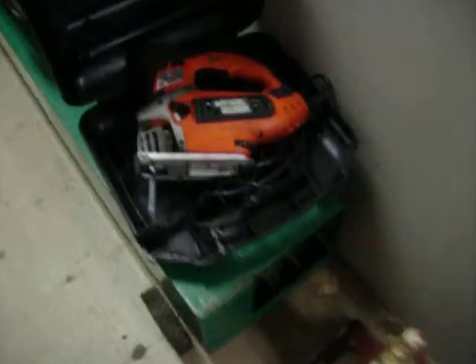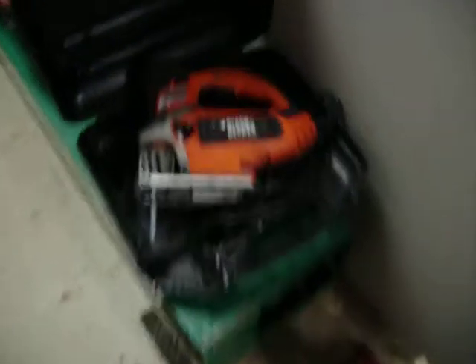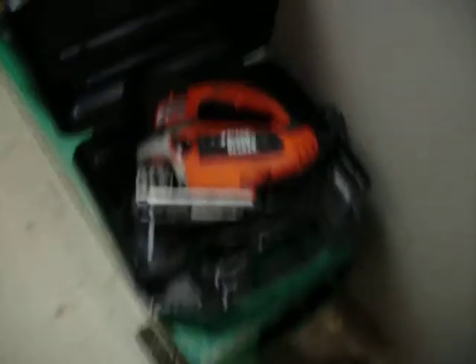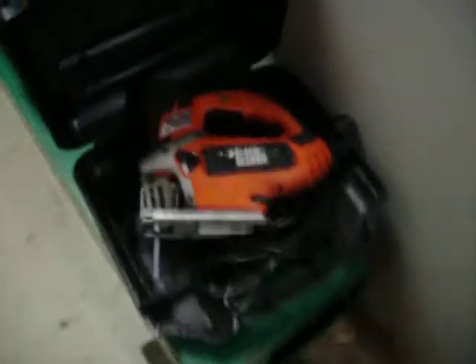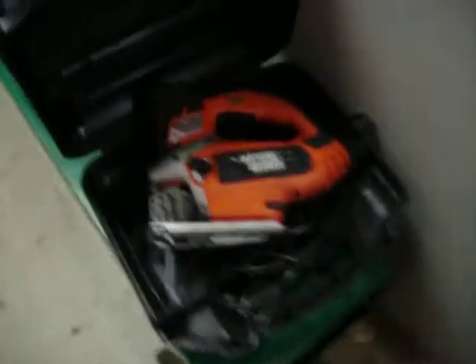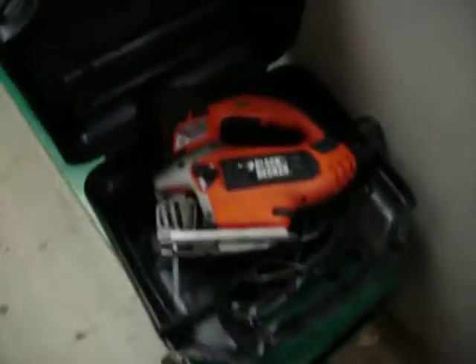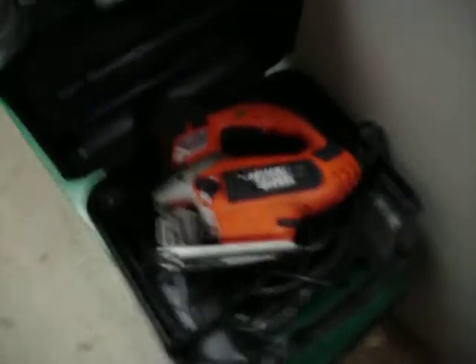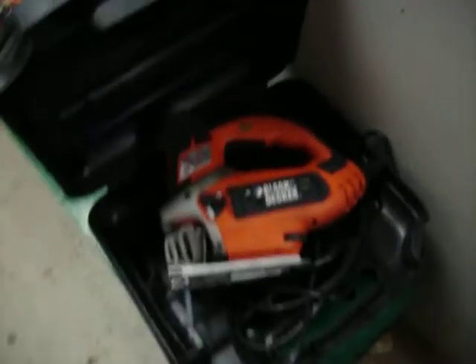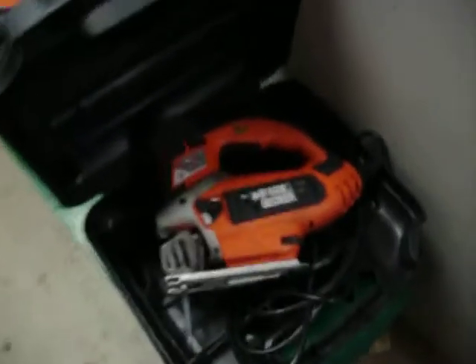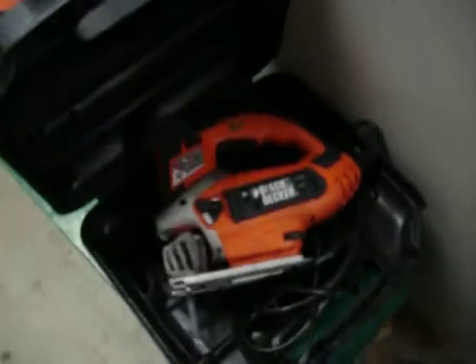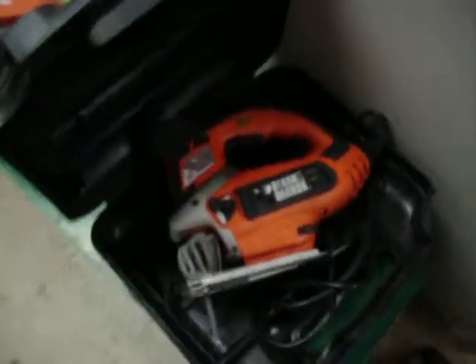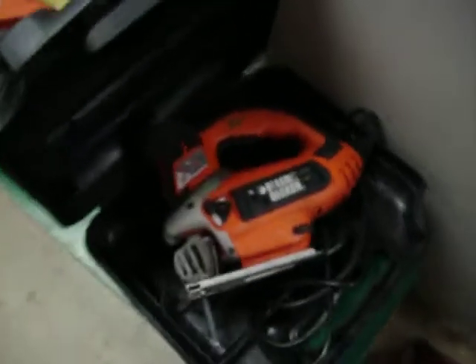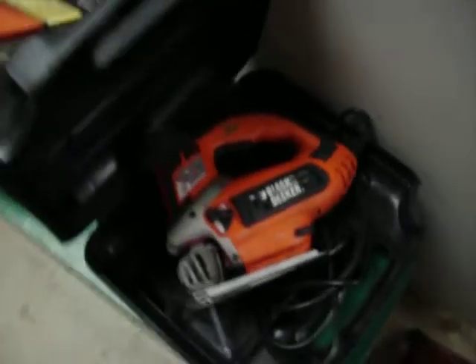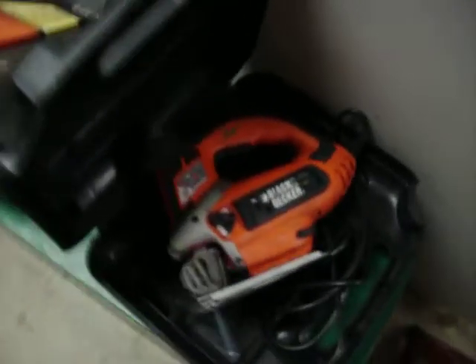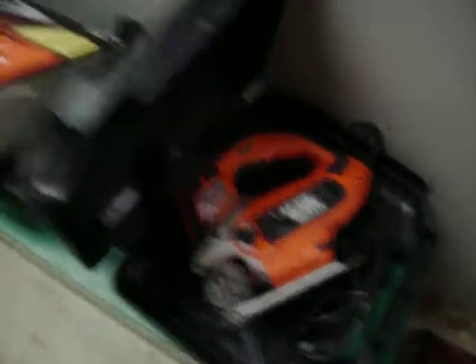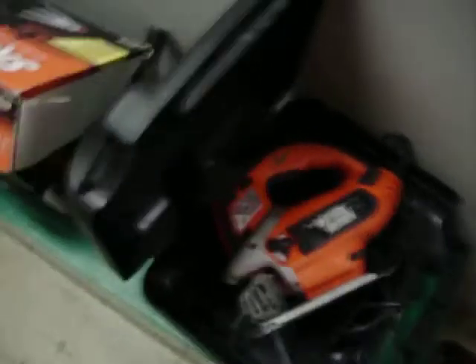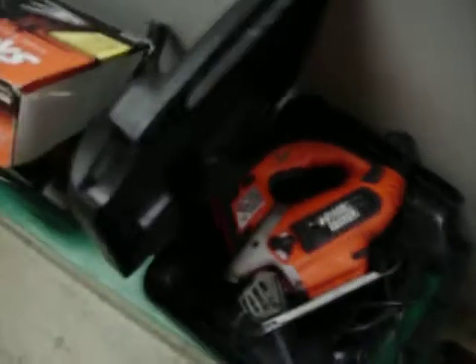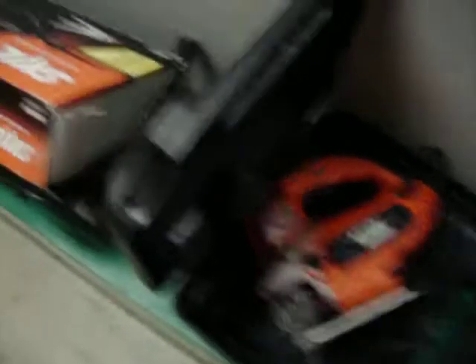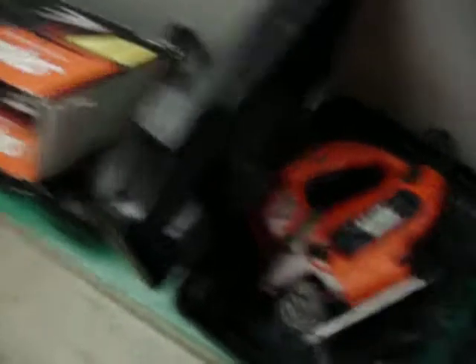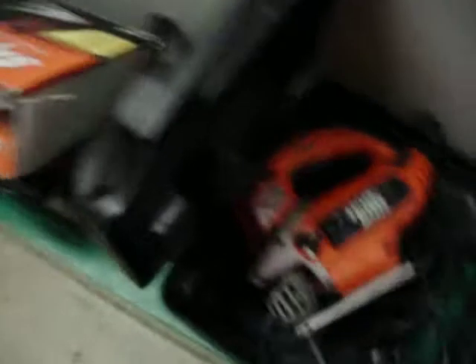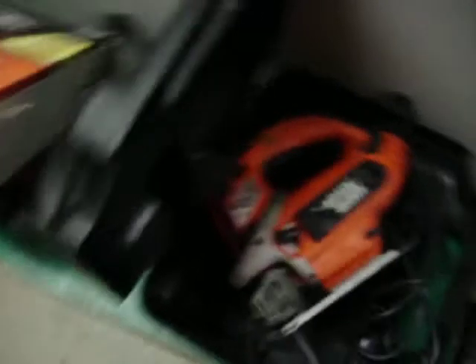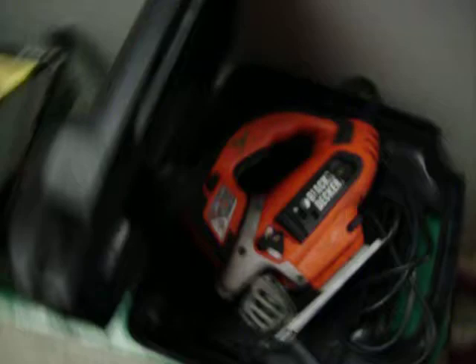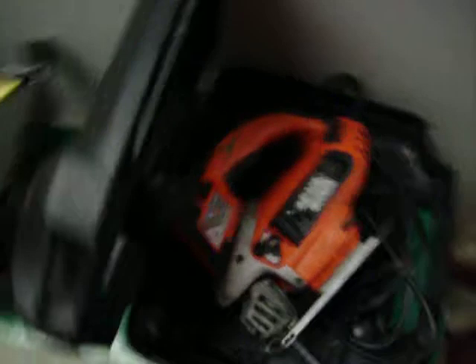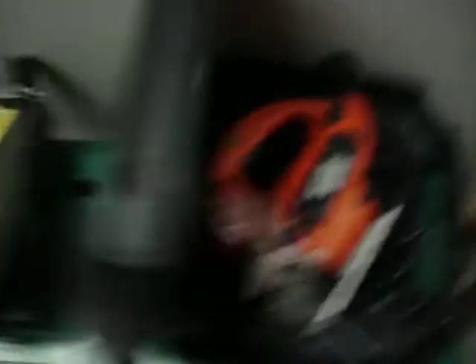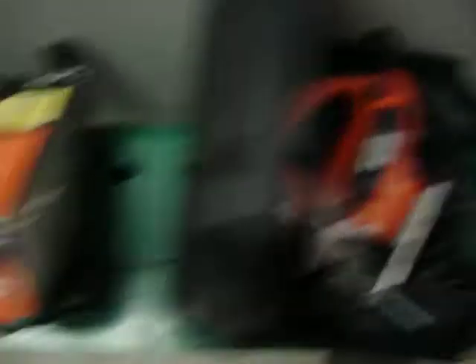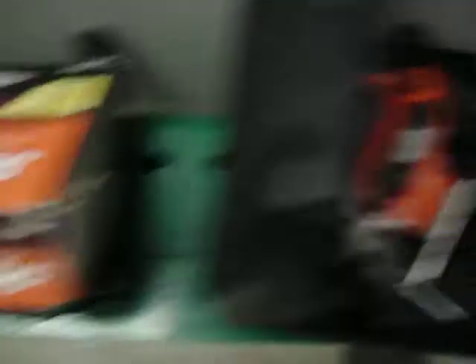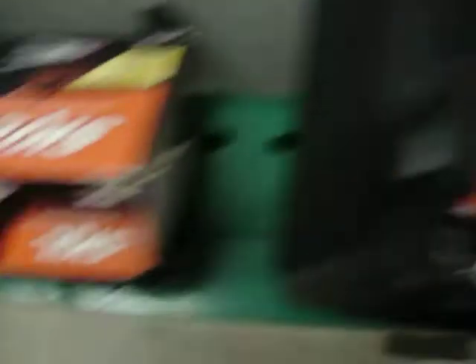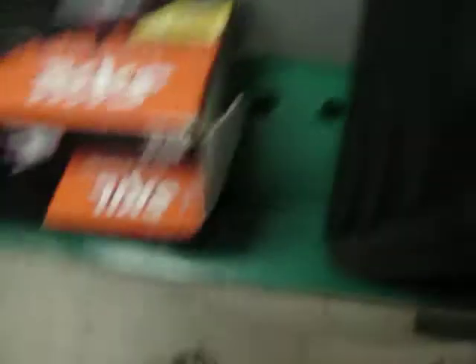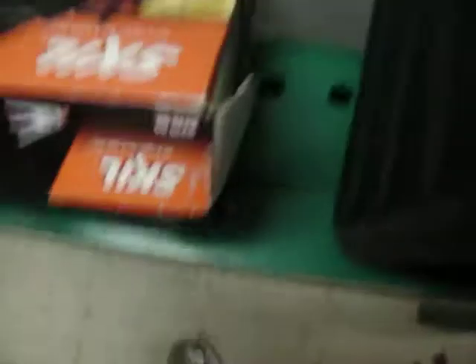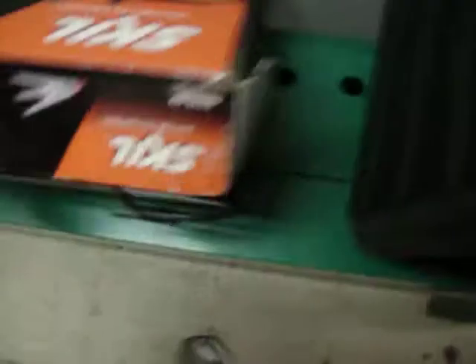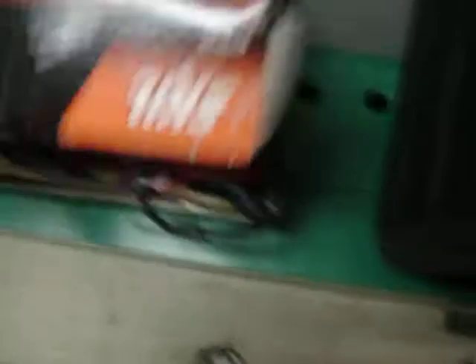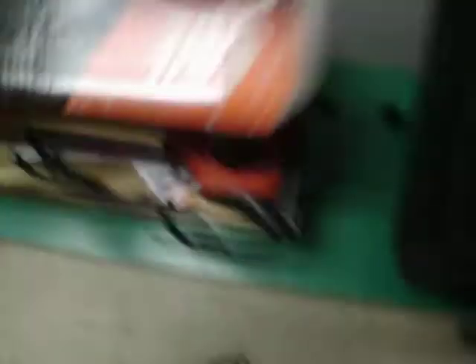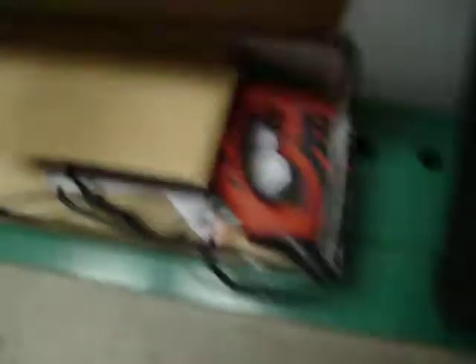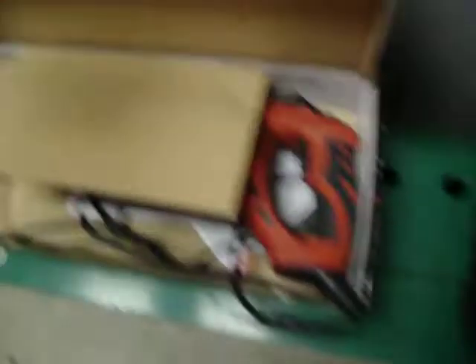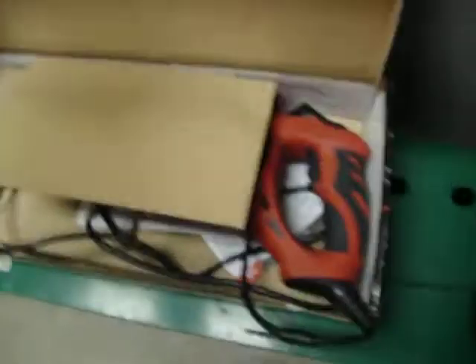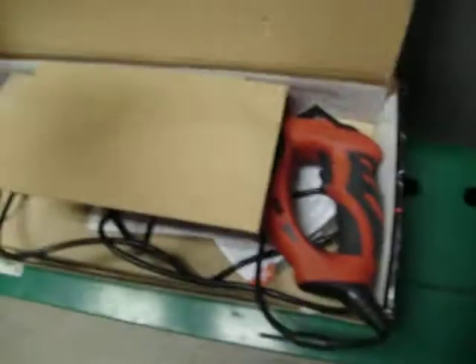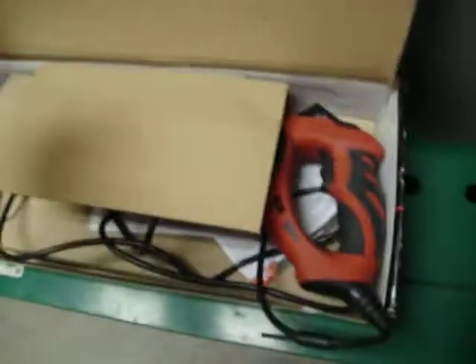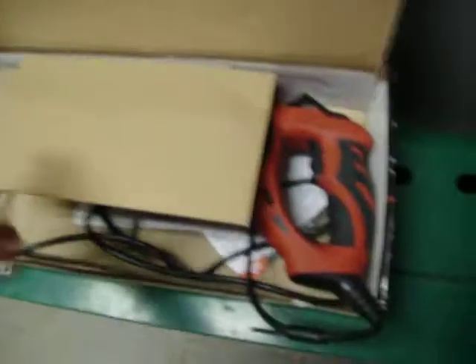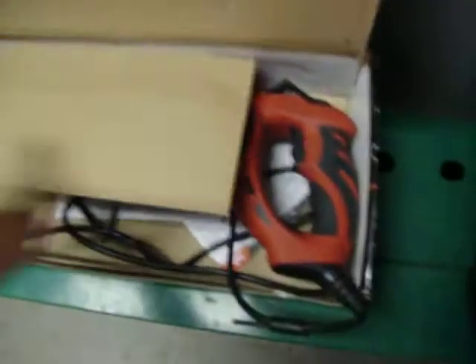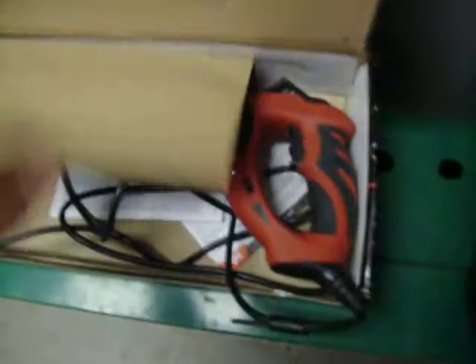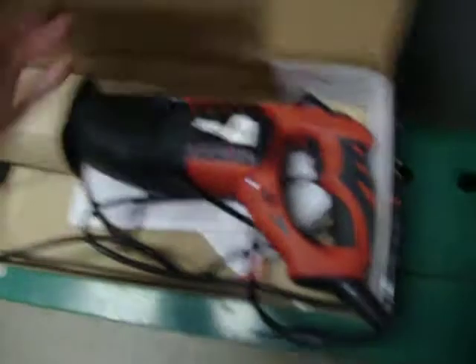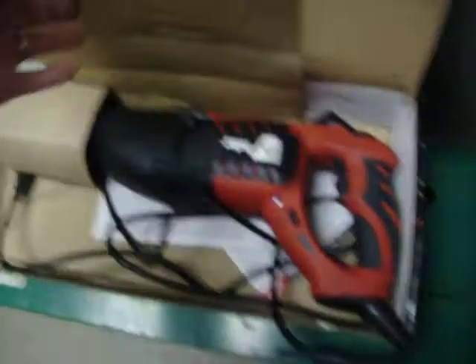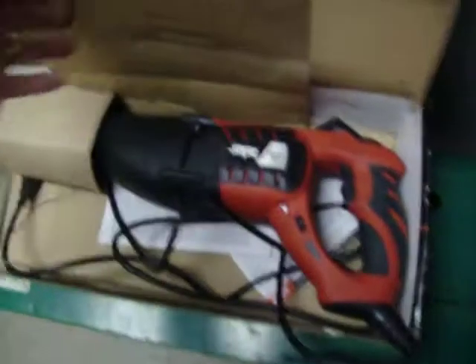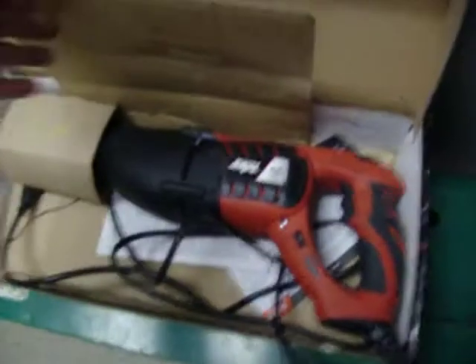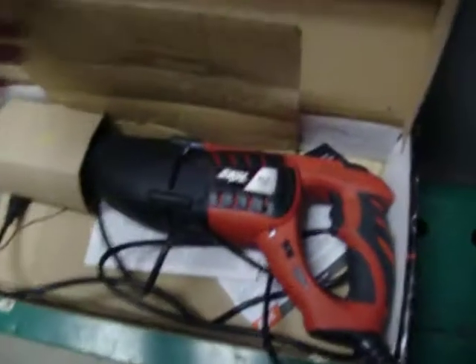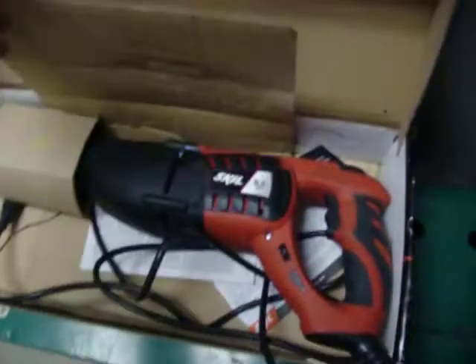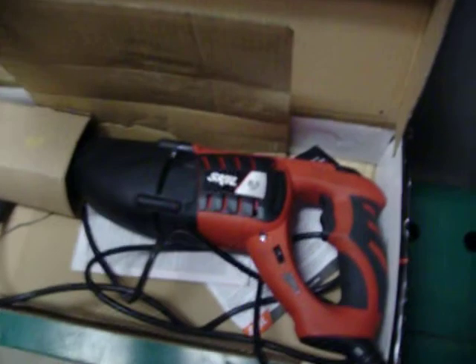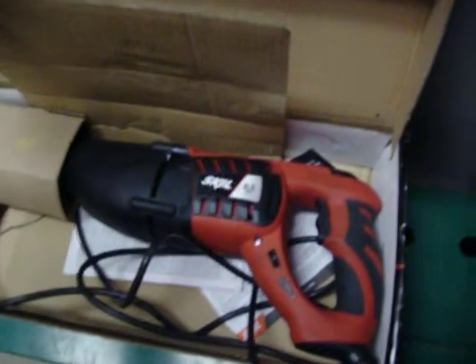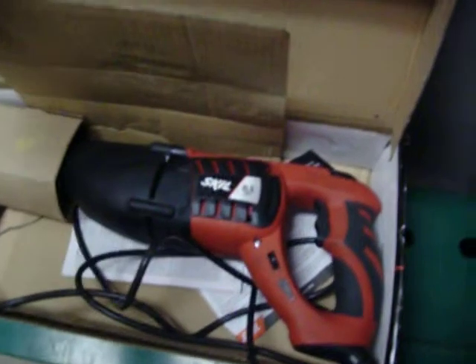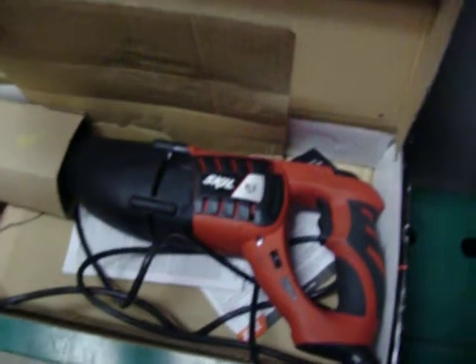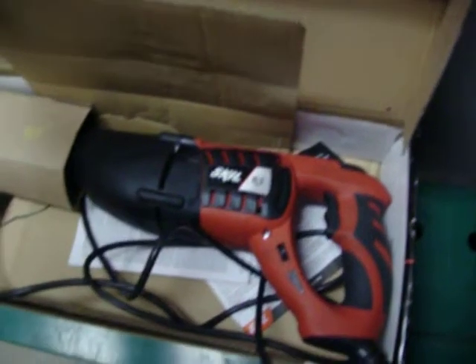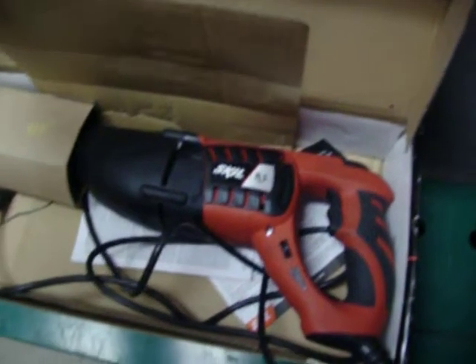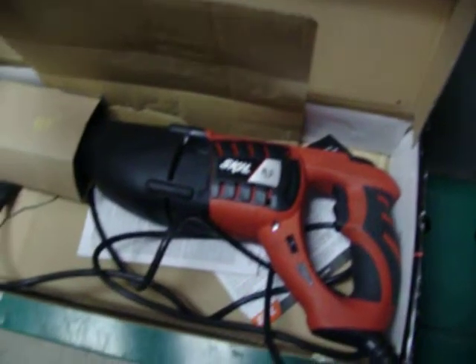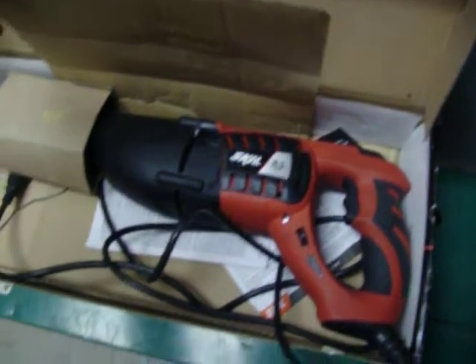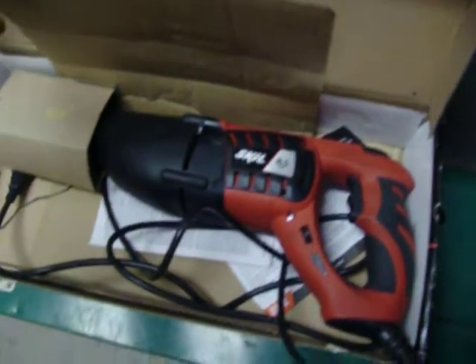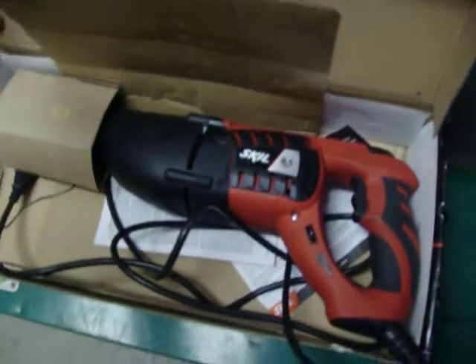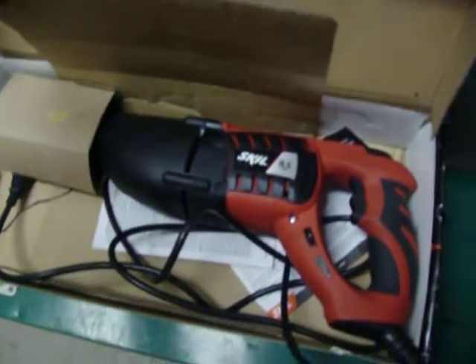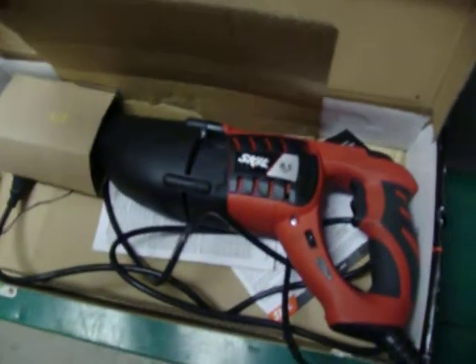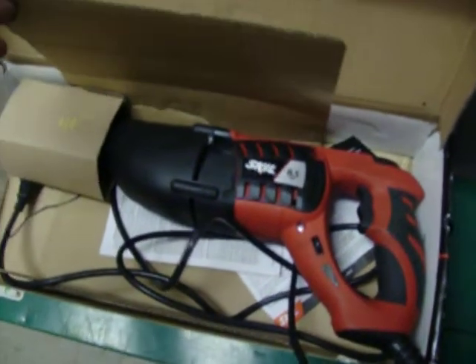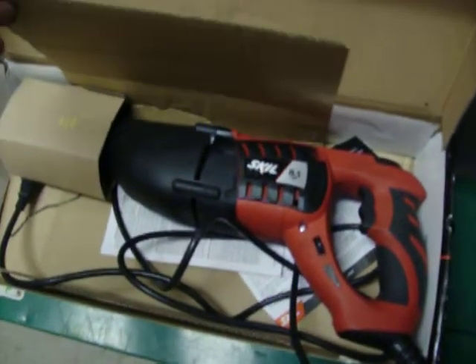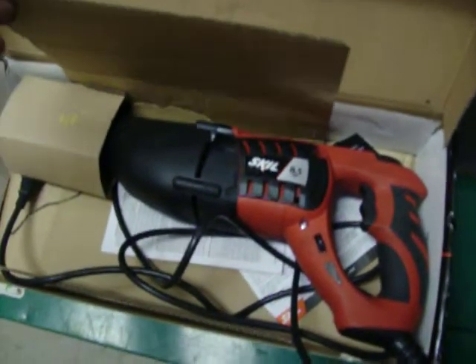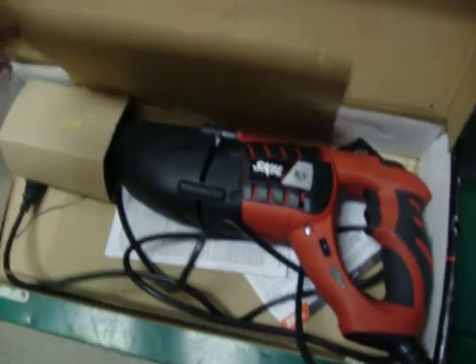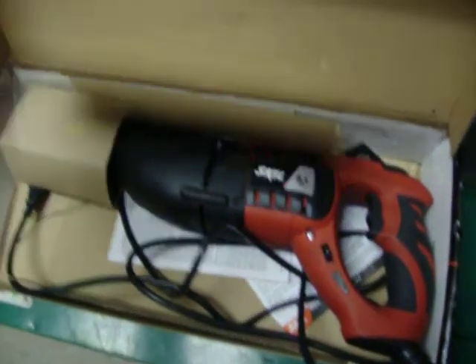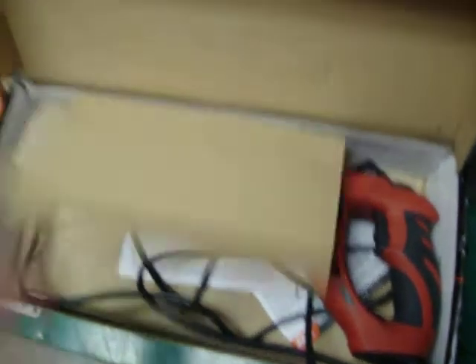Black & Decker Jigsaw, $30 — it's brand new. Skill reciprocating saw, brand new, $40.